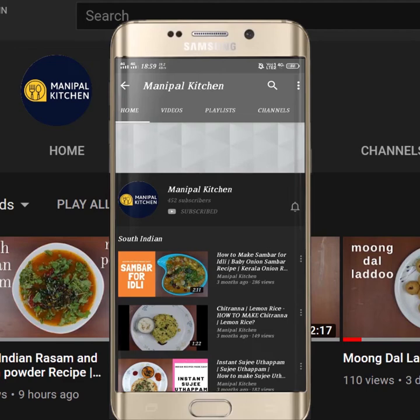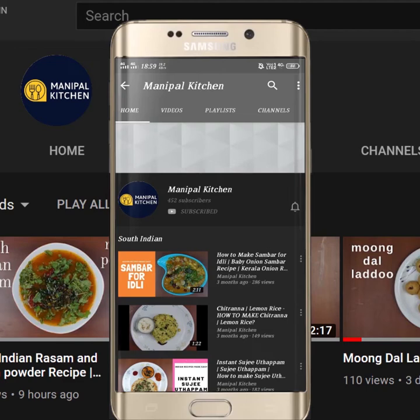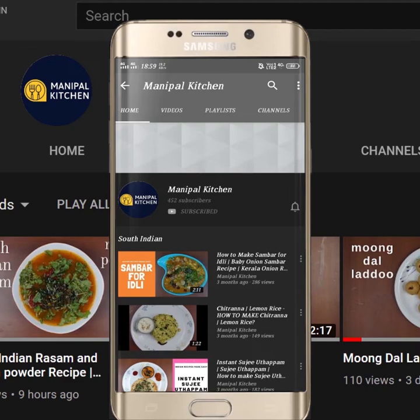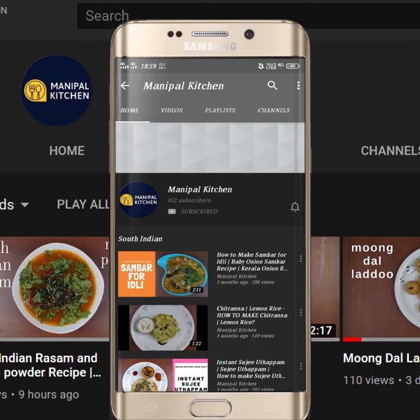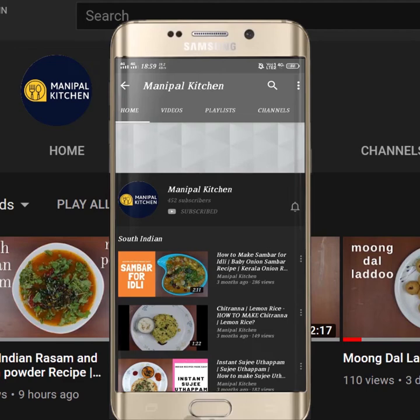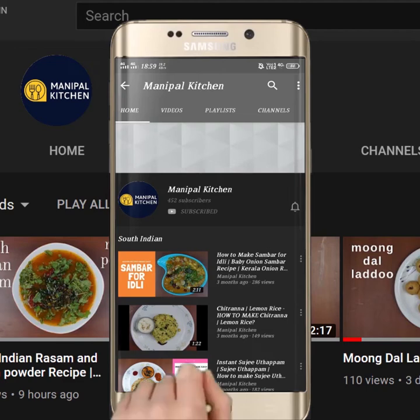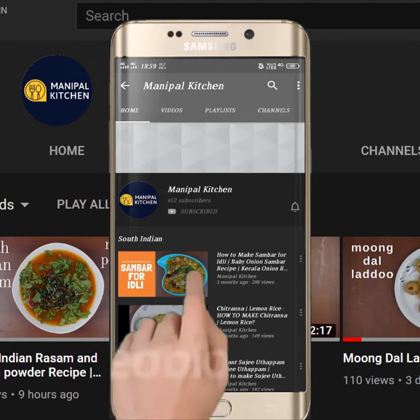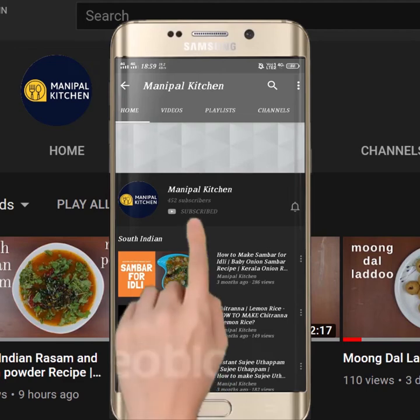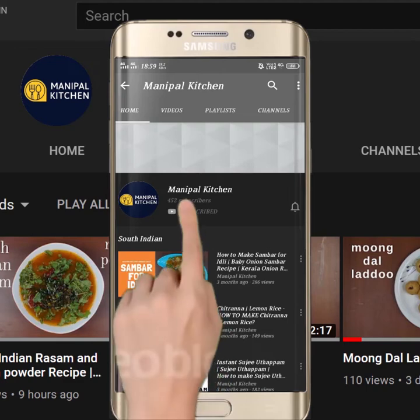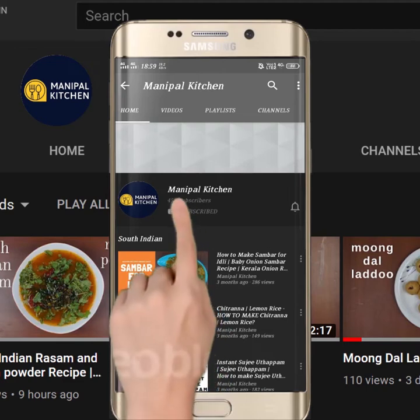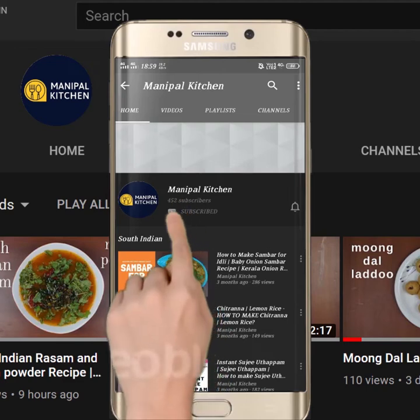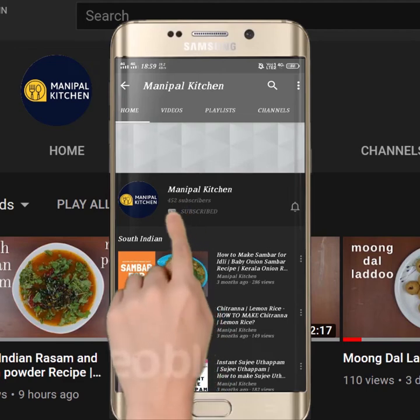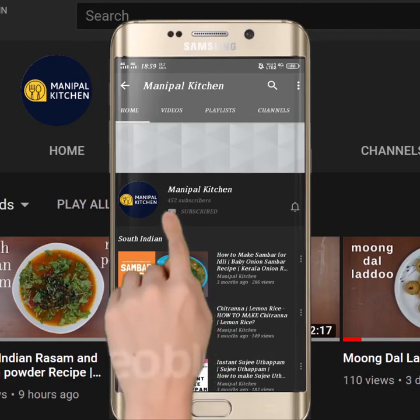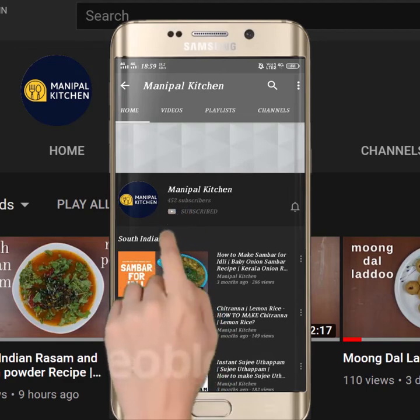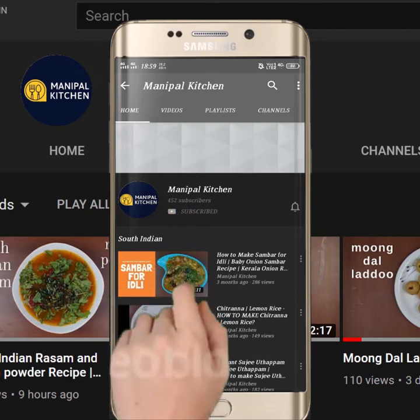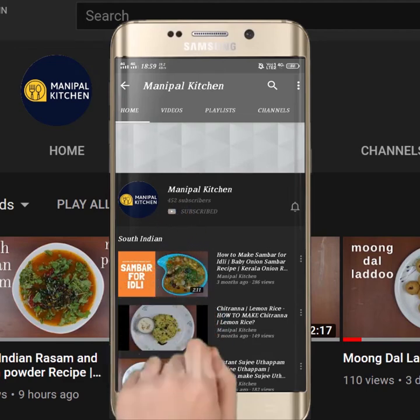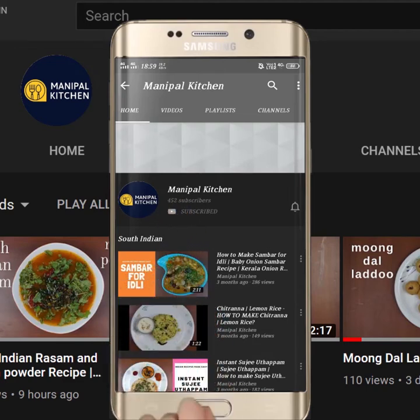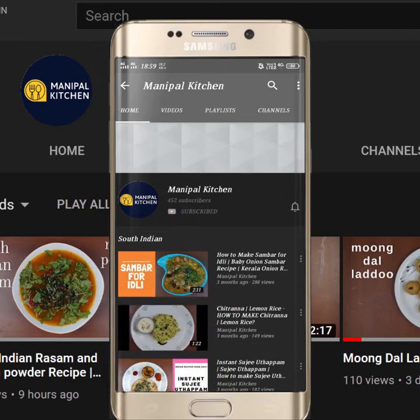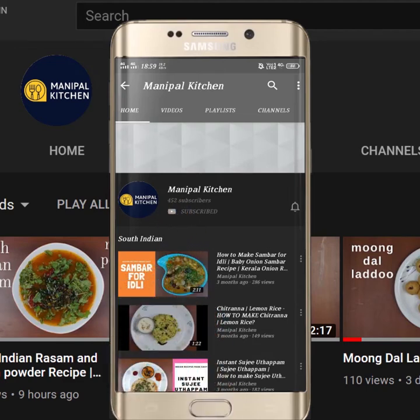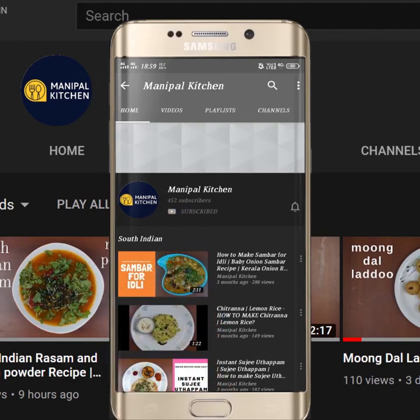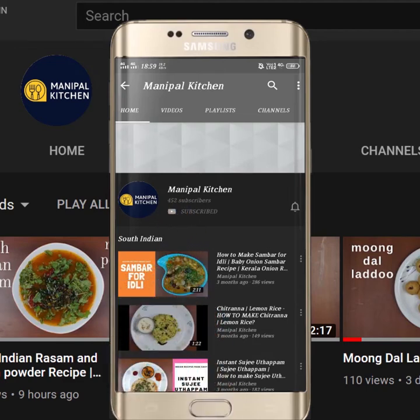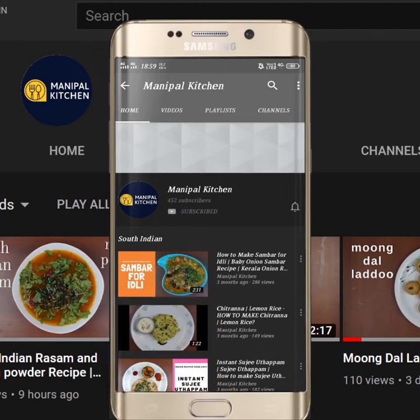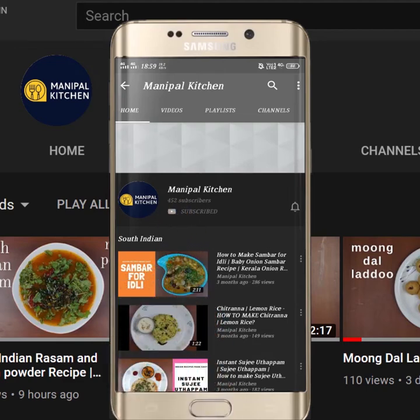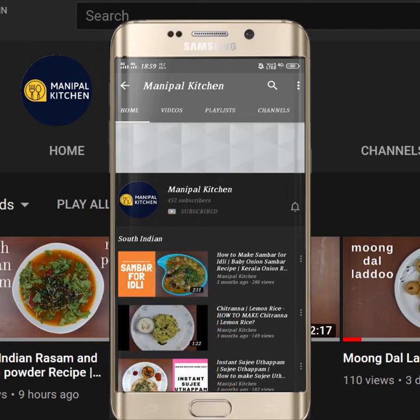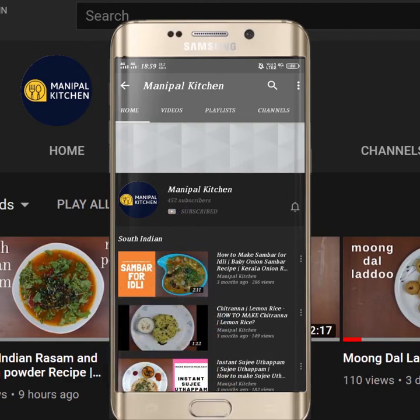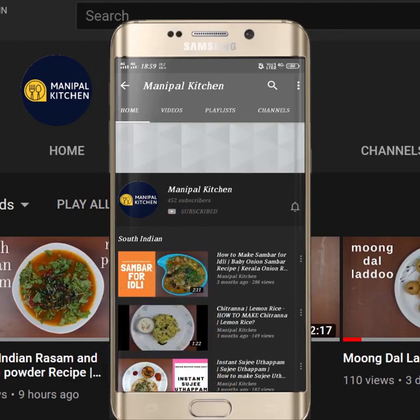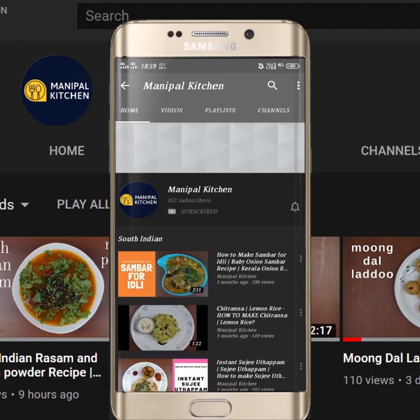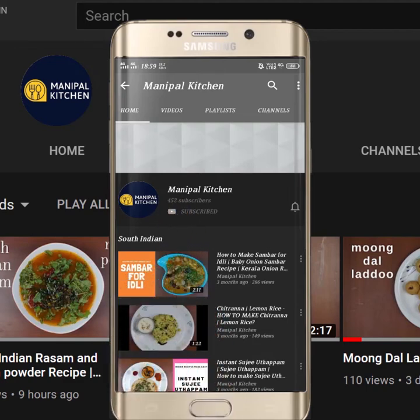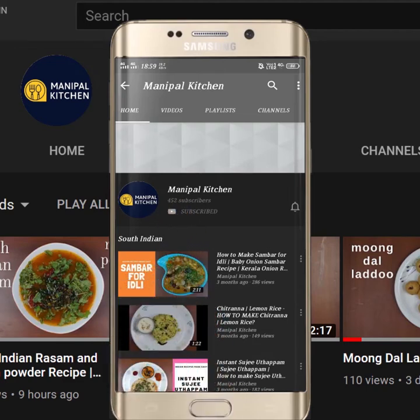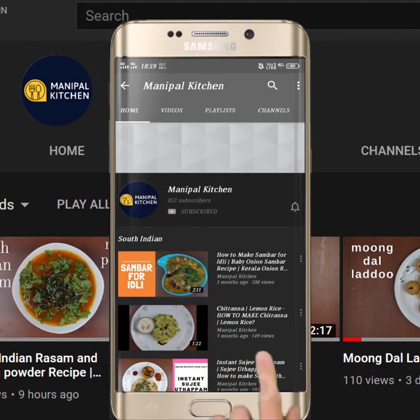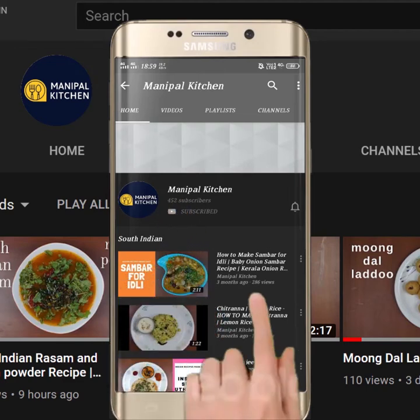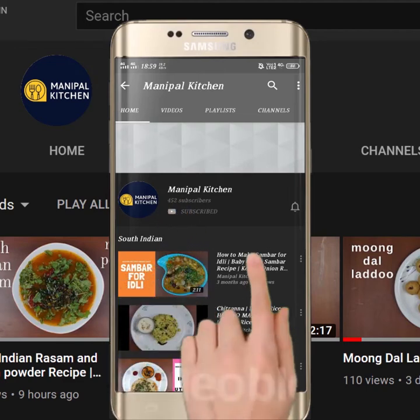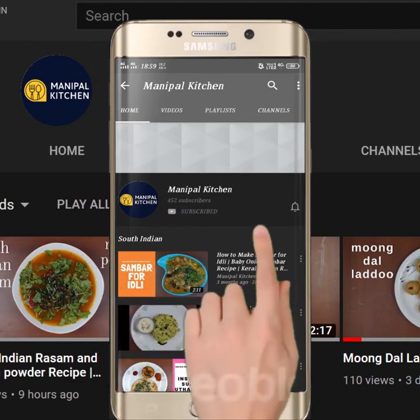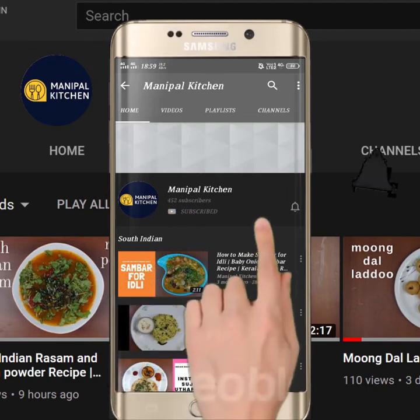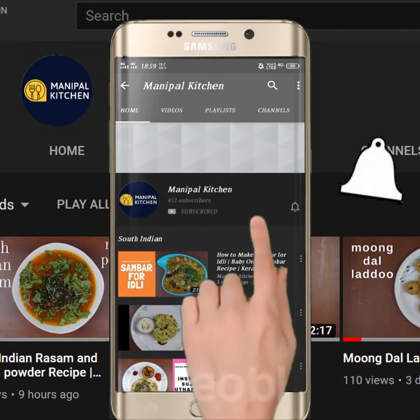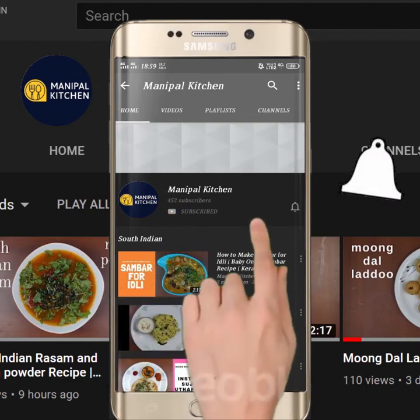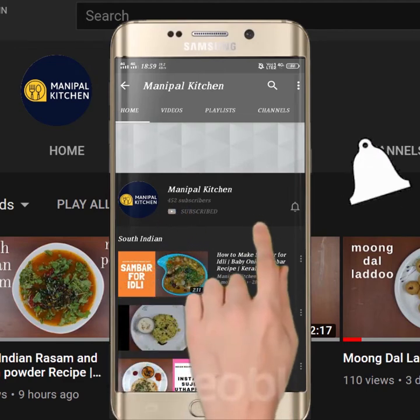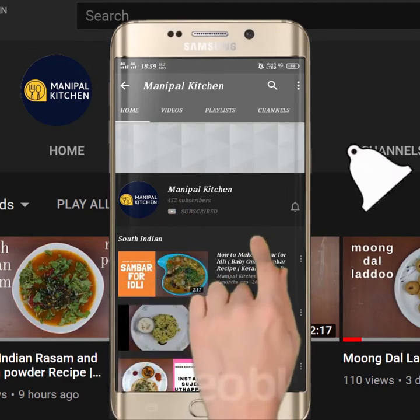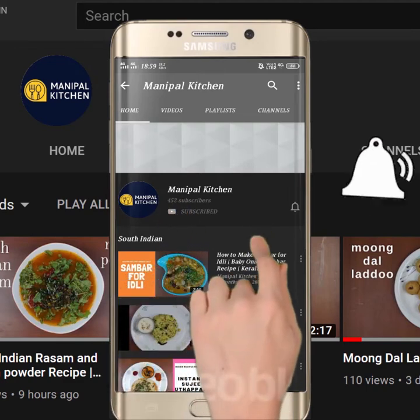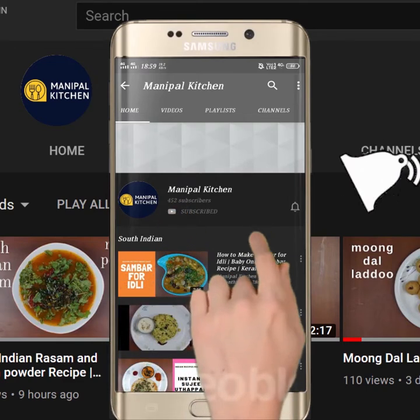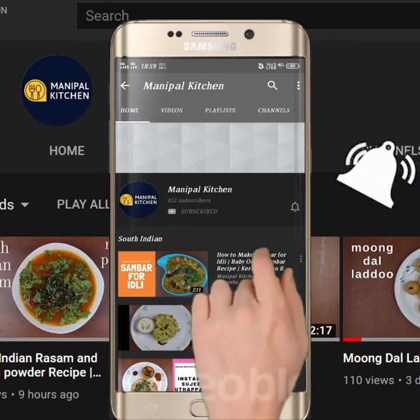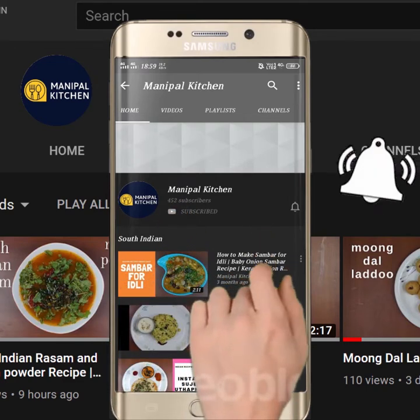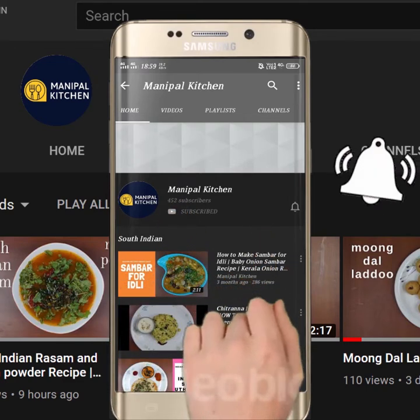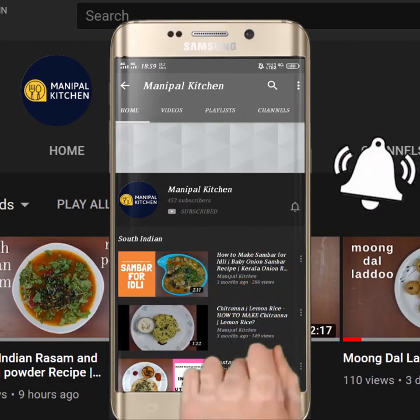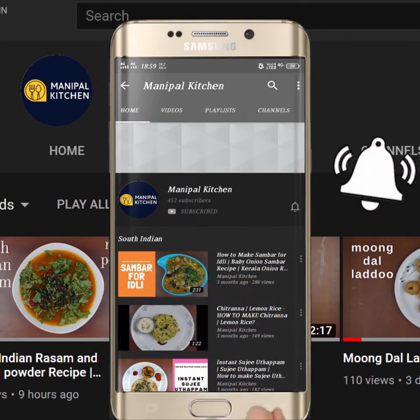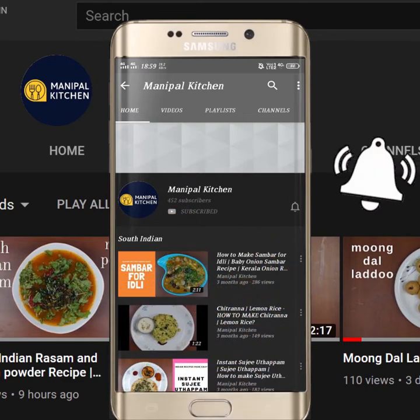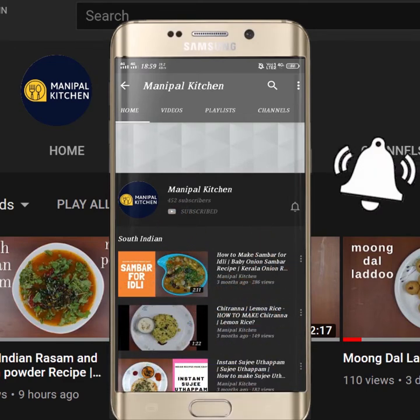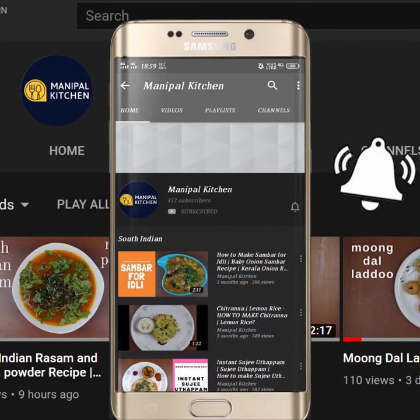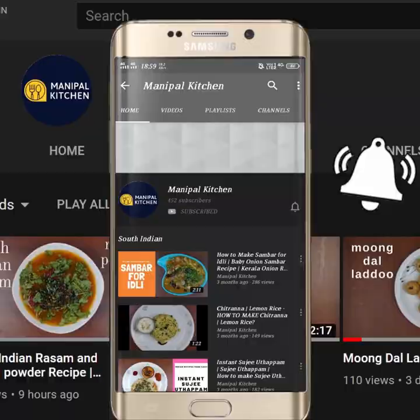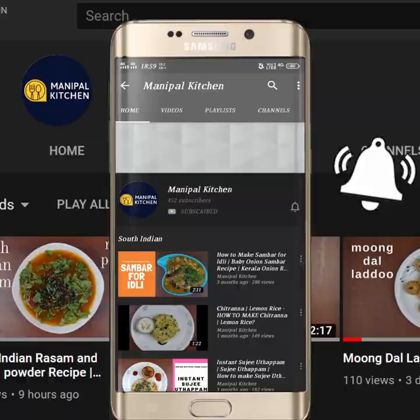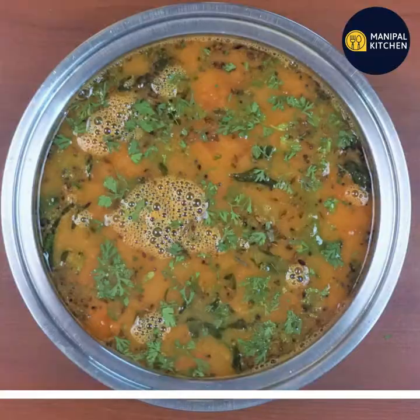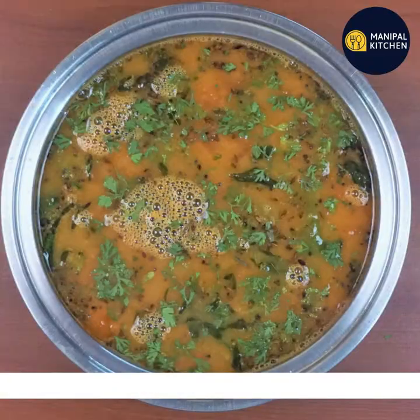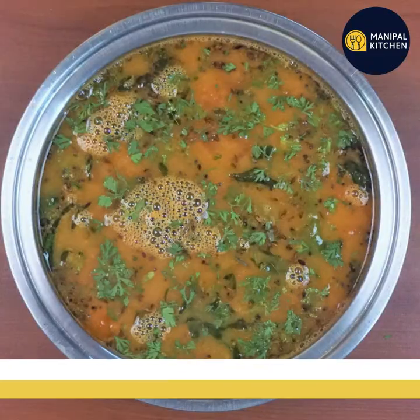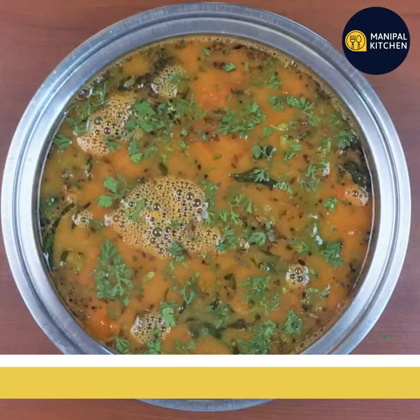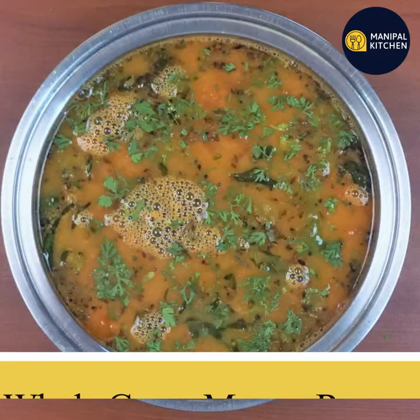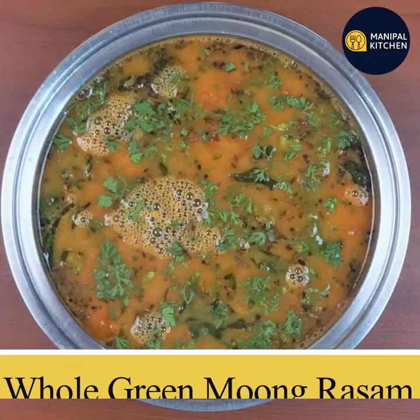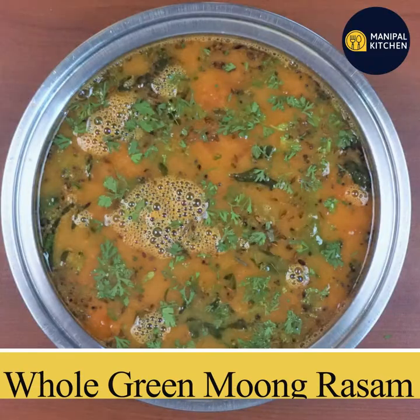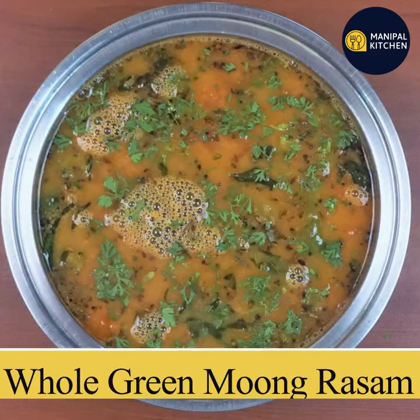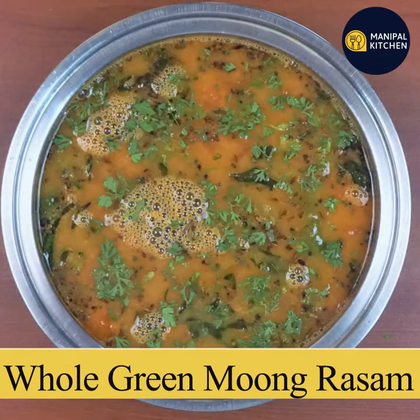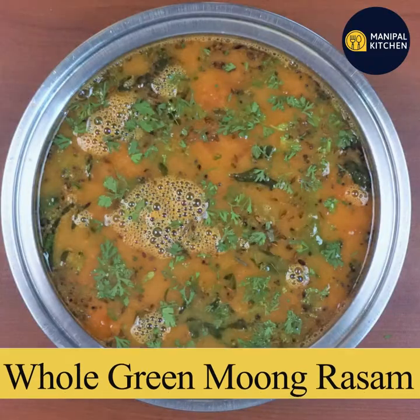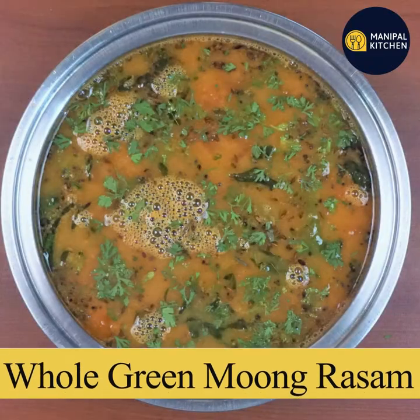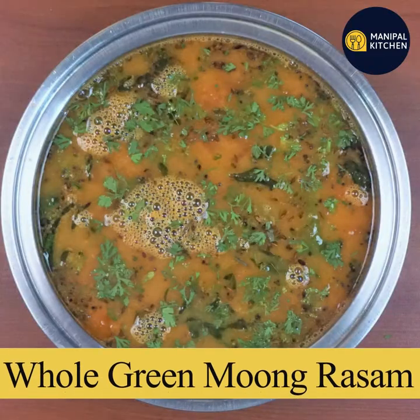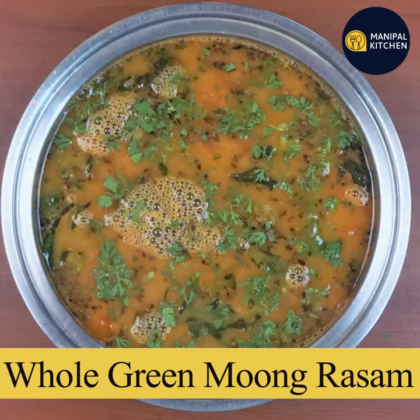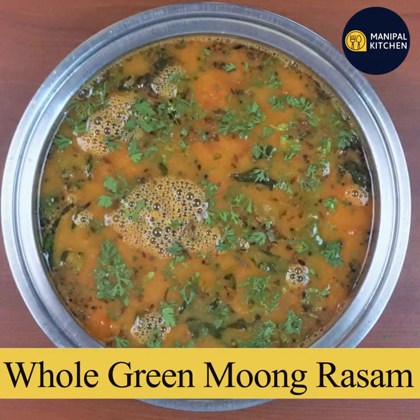Subscribe now and press the bell icon — never miss an update. Welcome to Manipal Kitchen Abhimani.